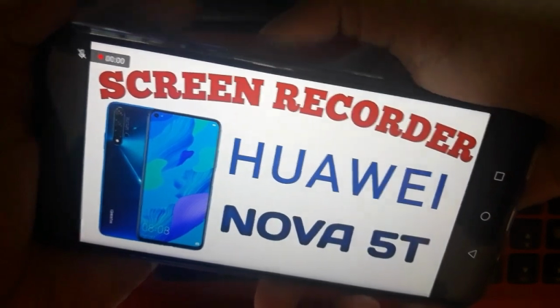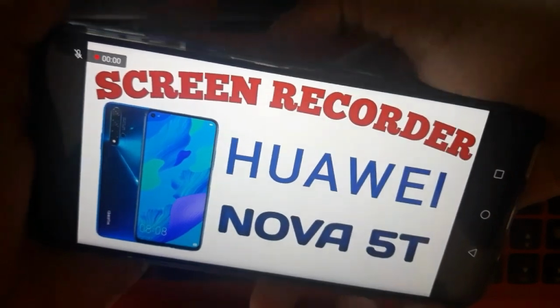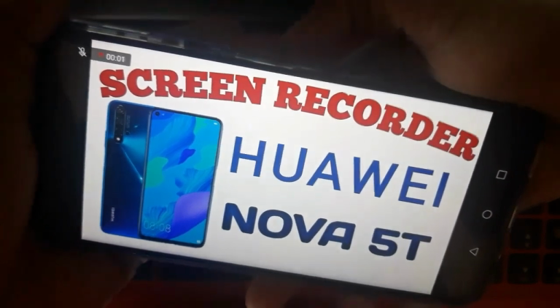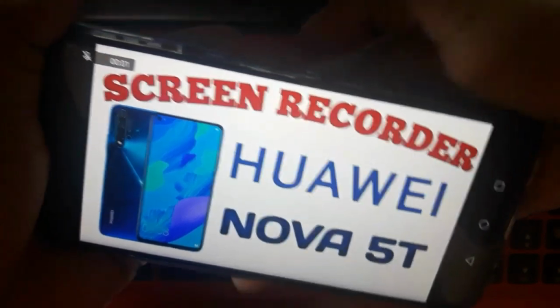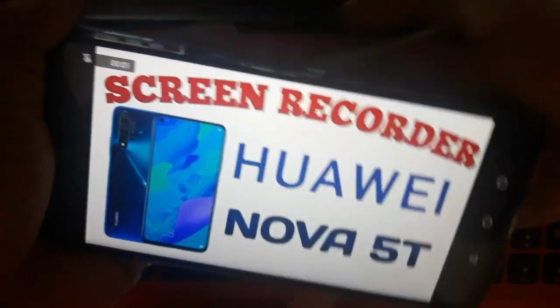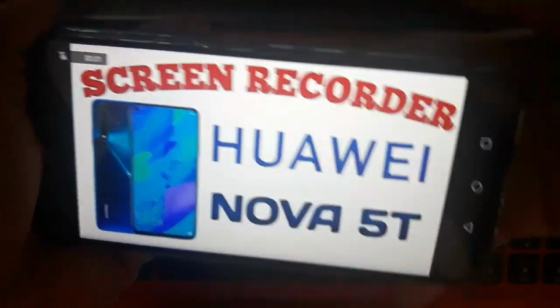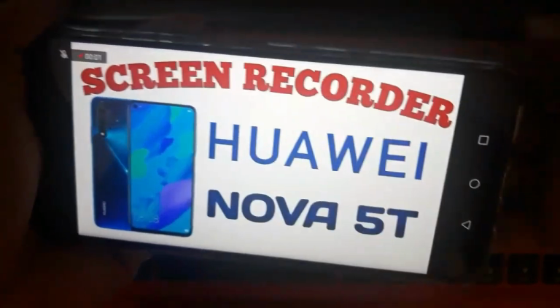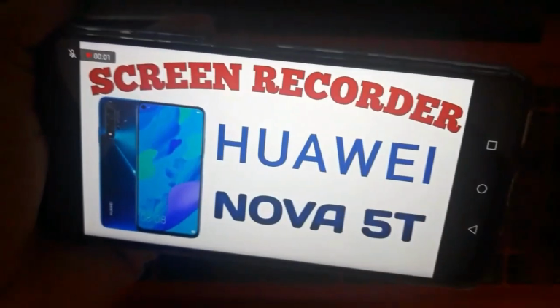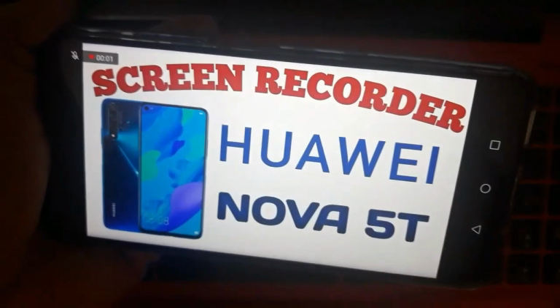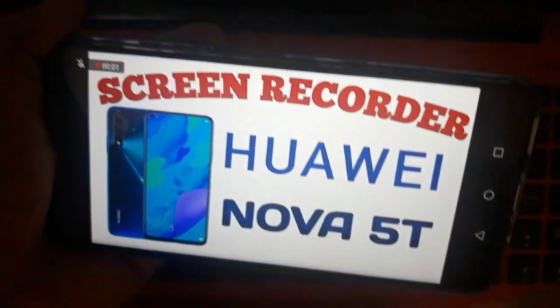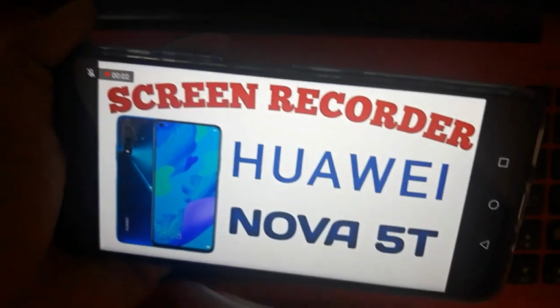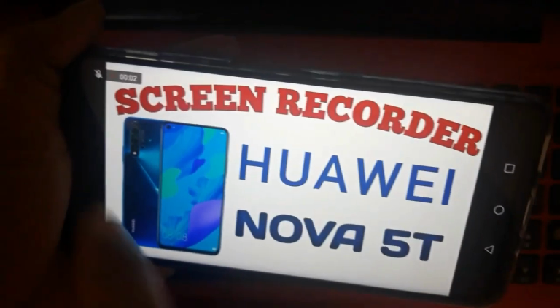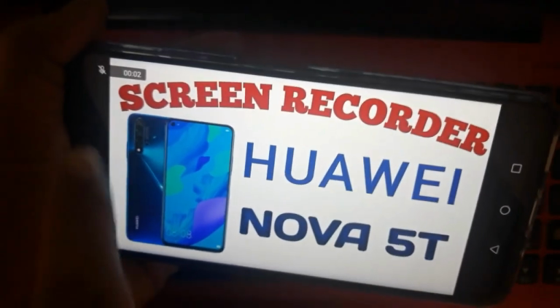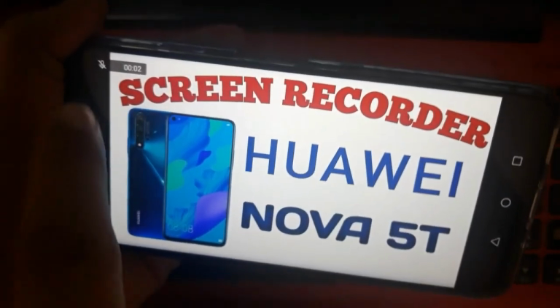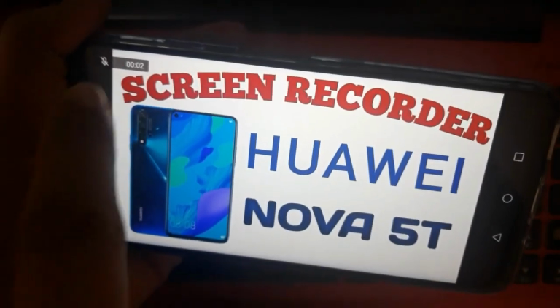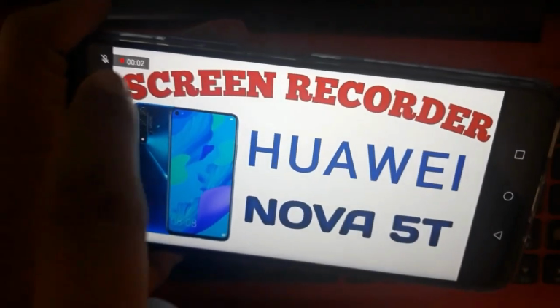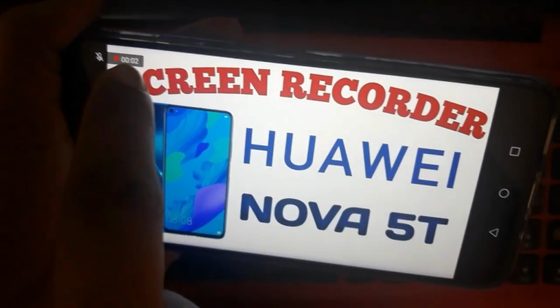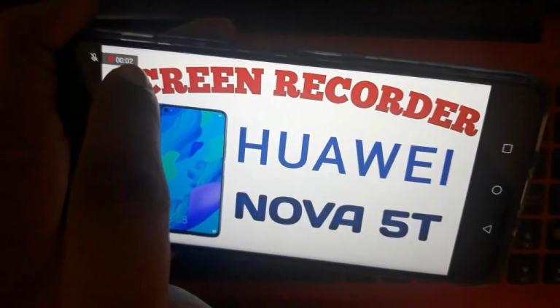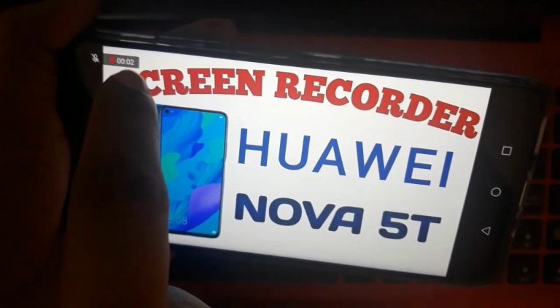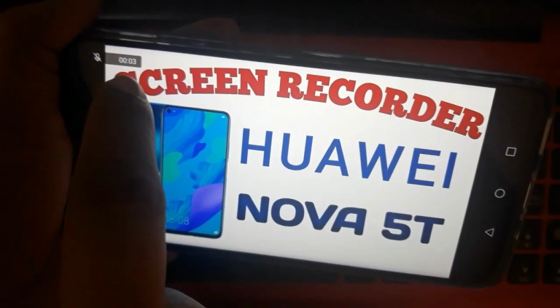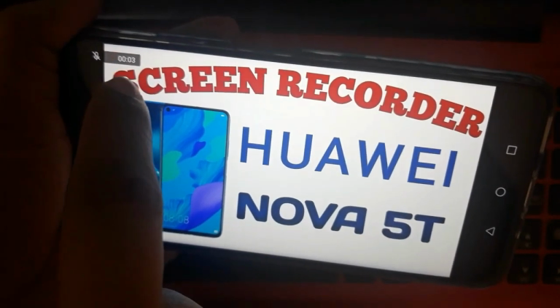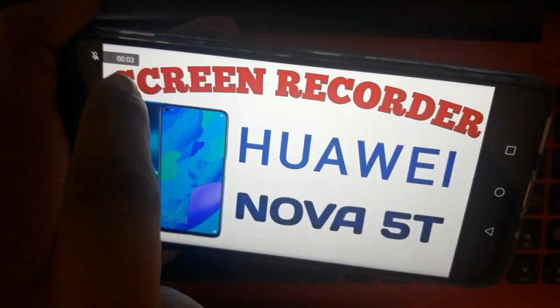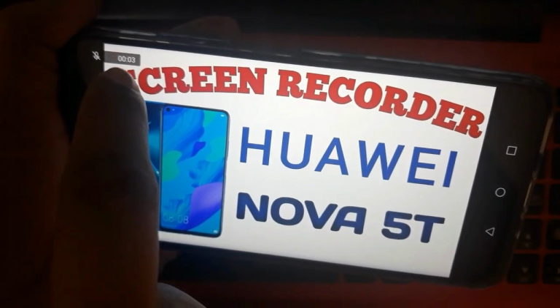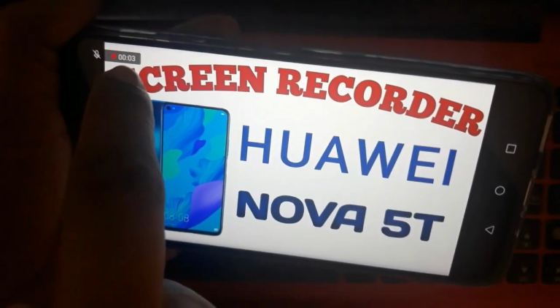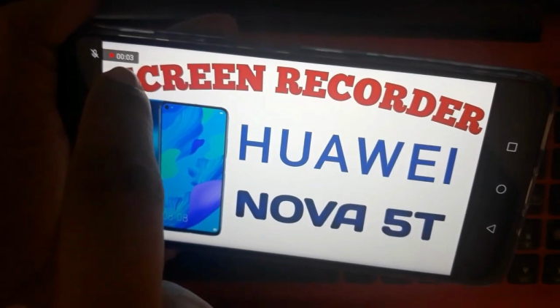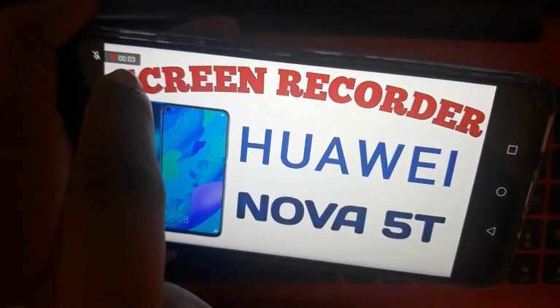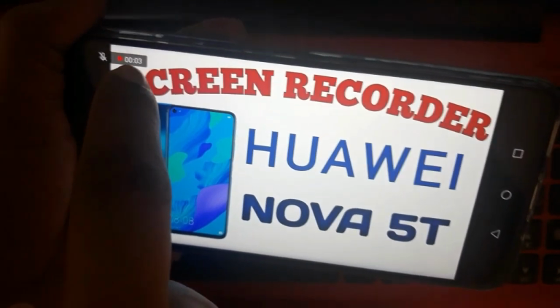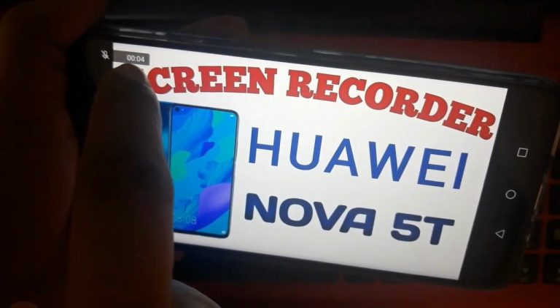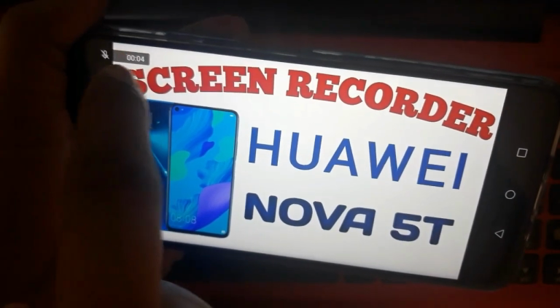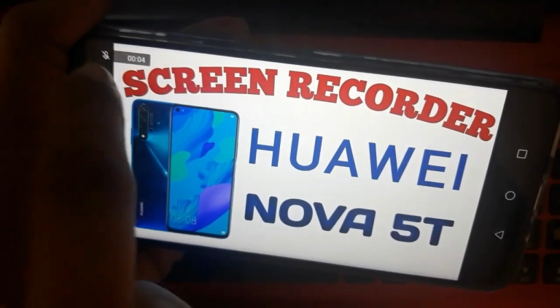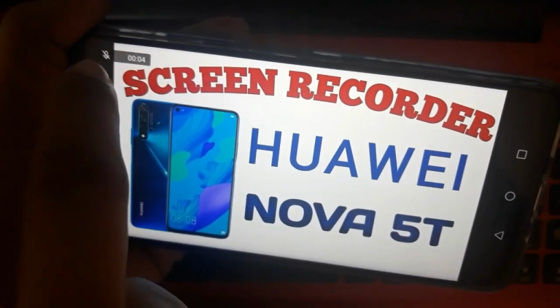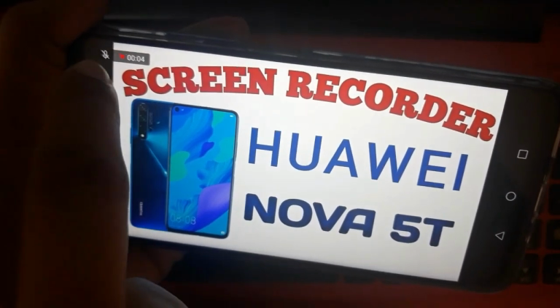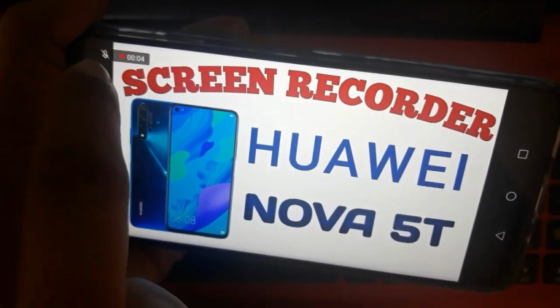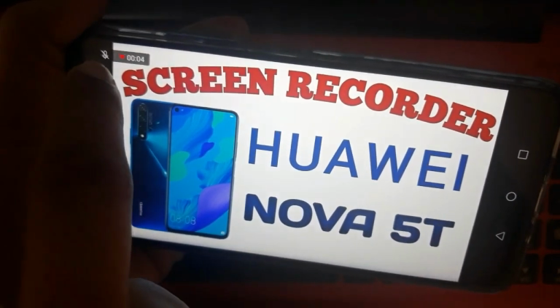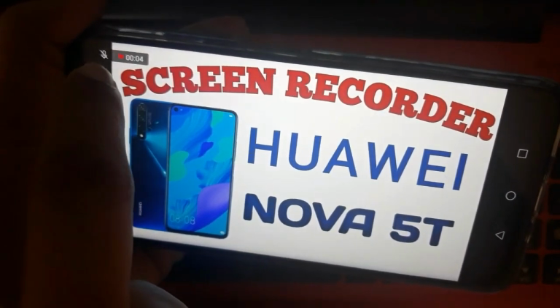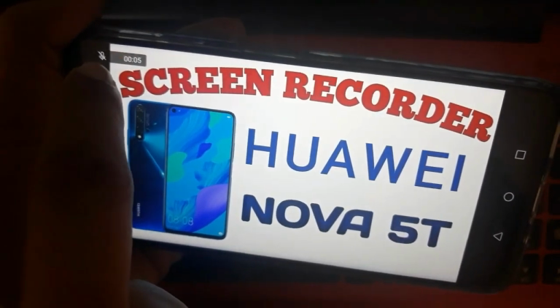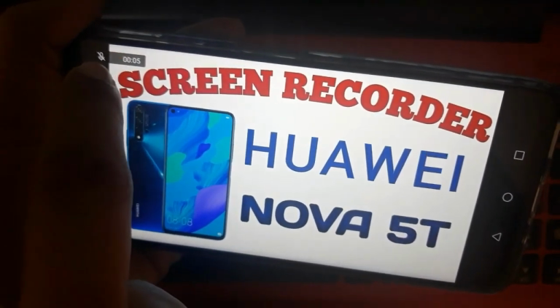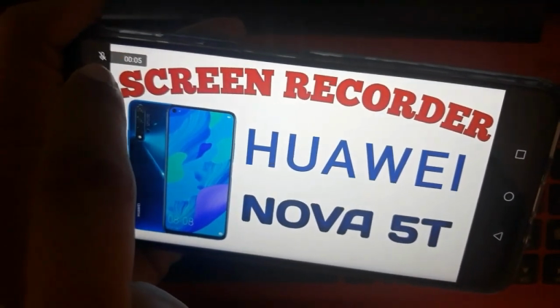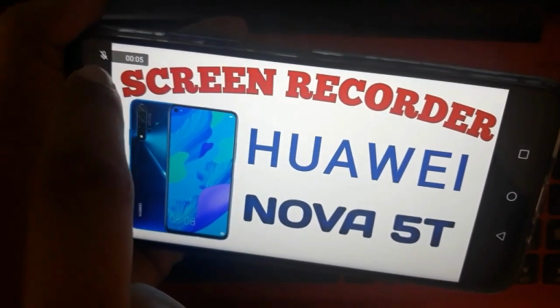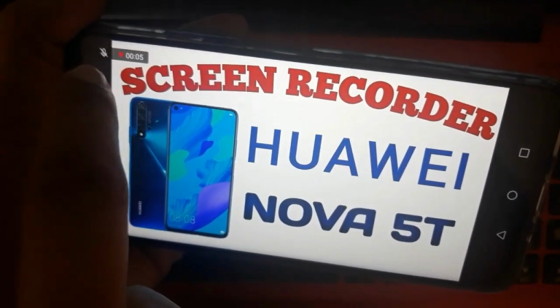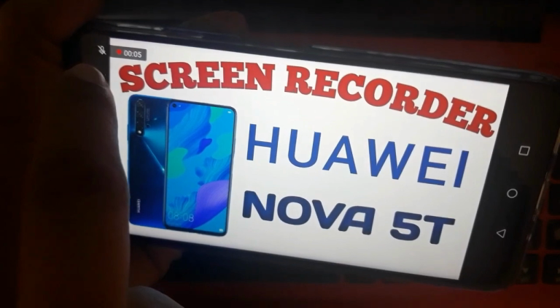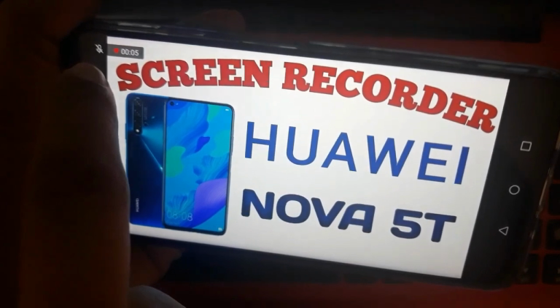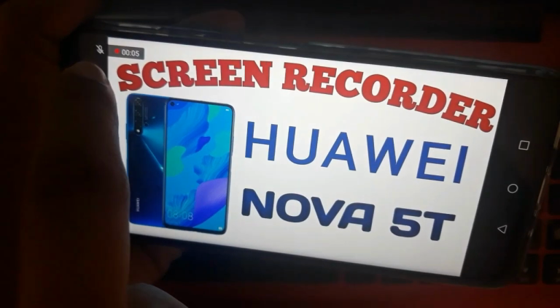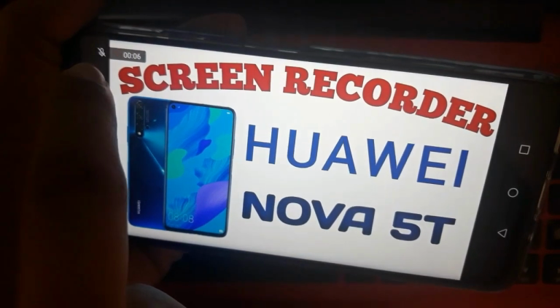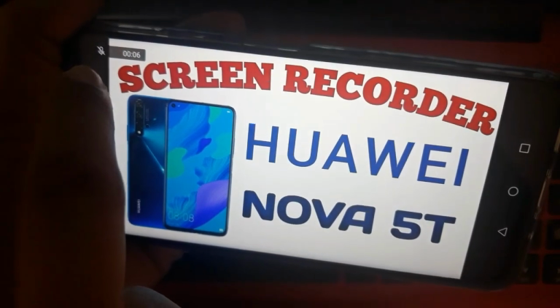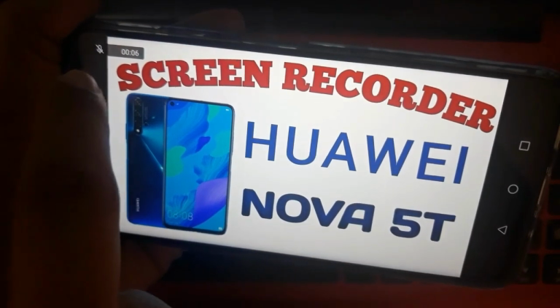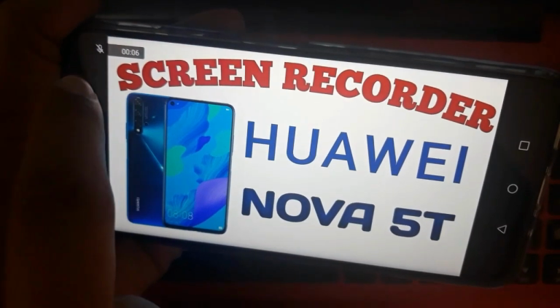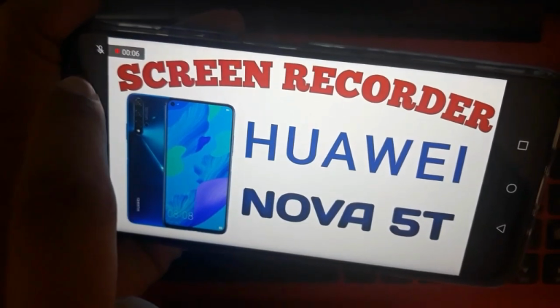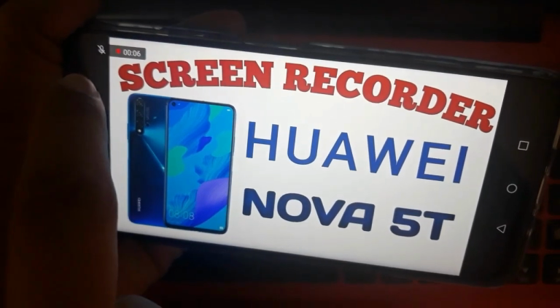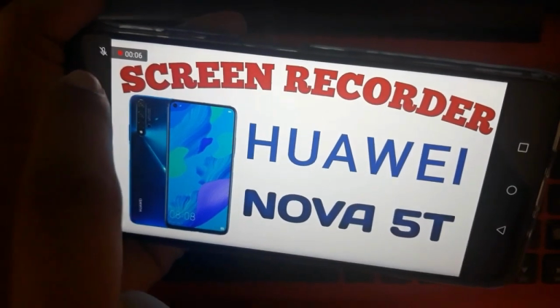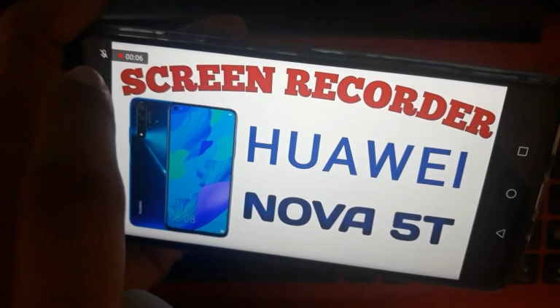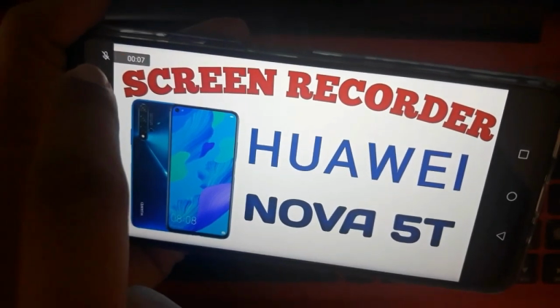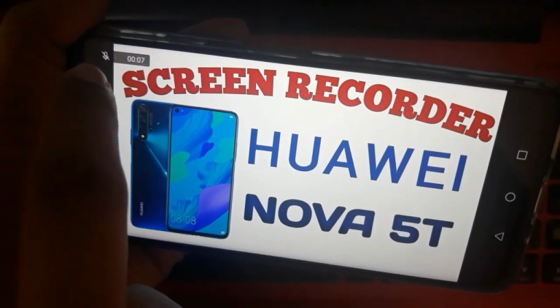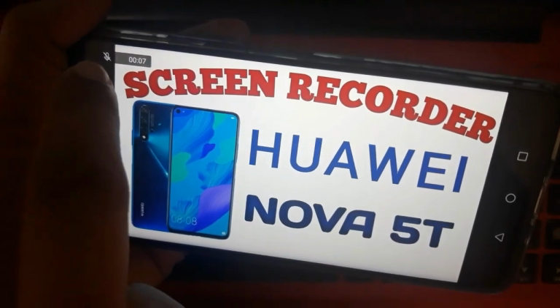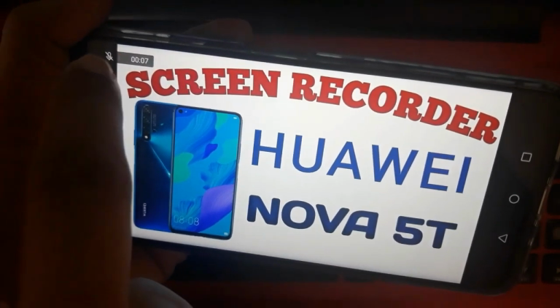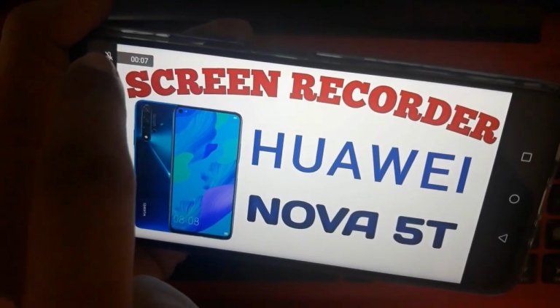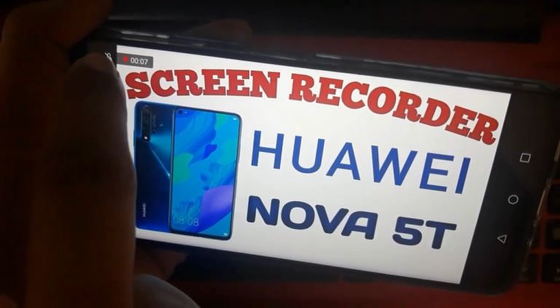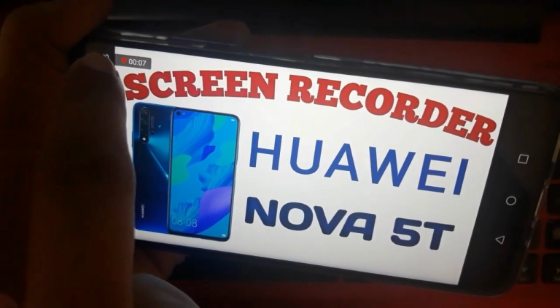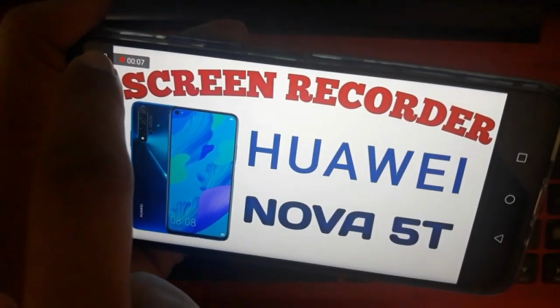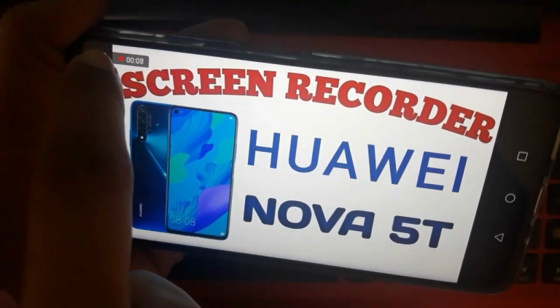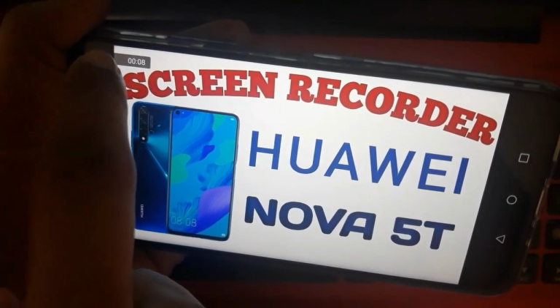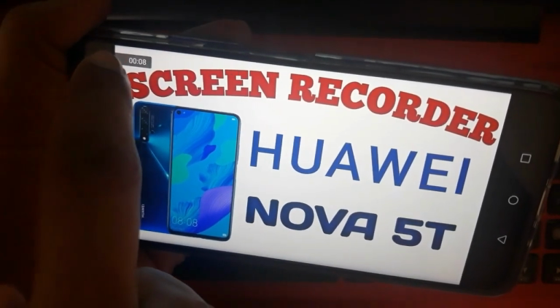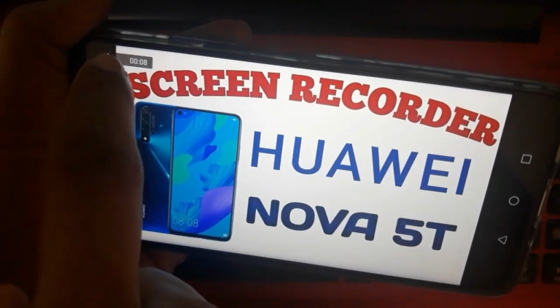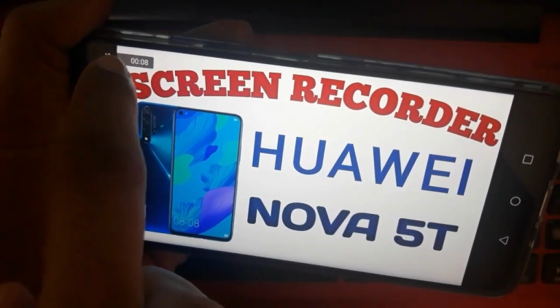So you will notice the icon for video and the microphone. We can also use this microphone.